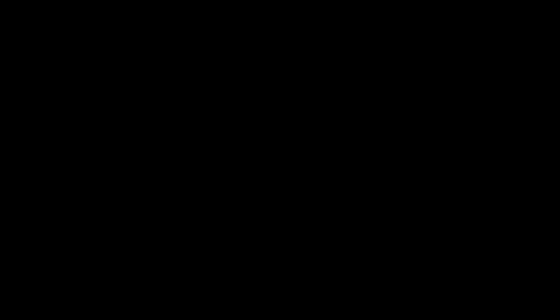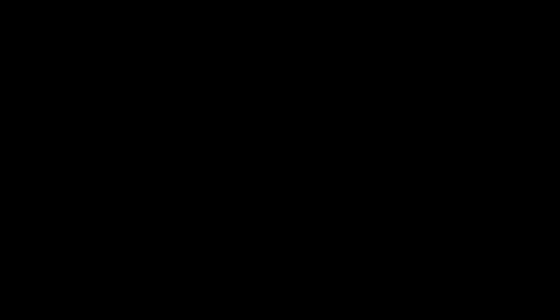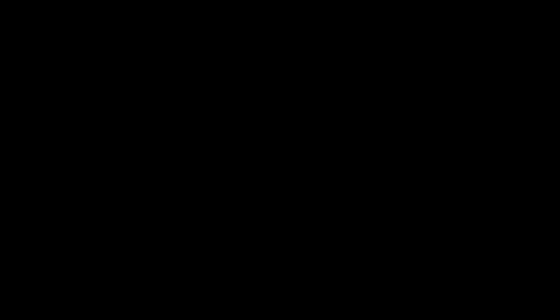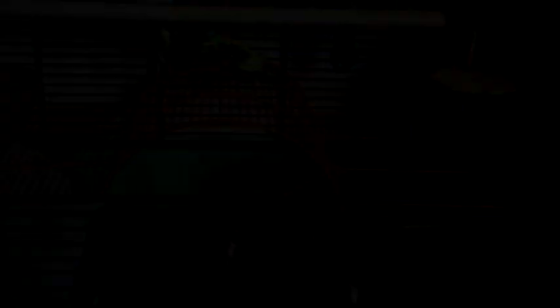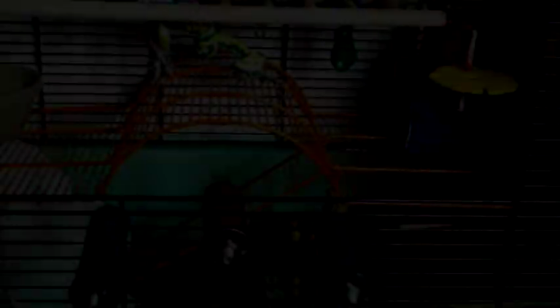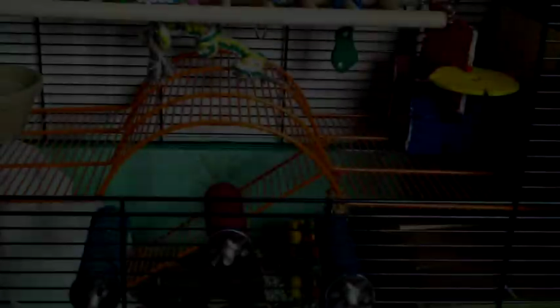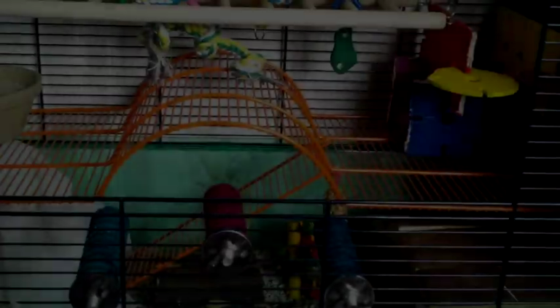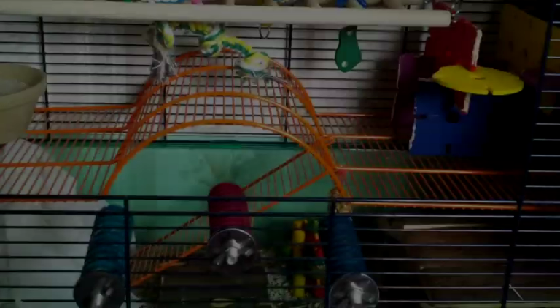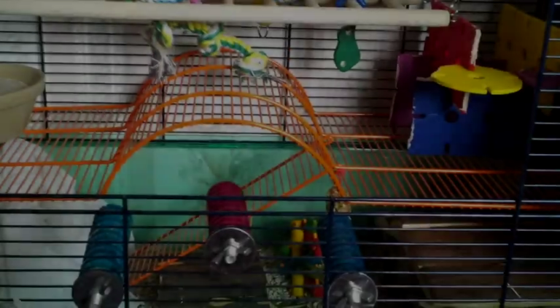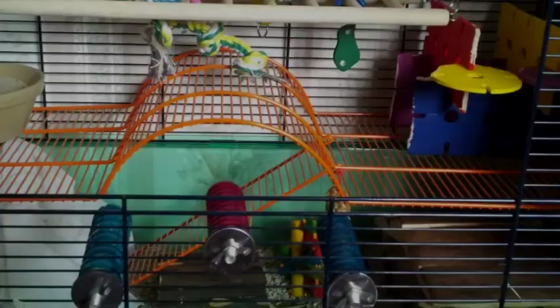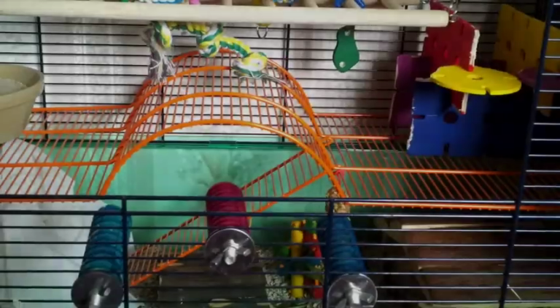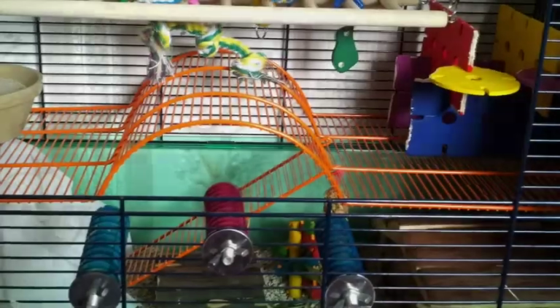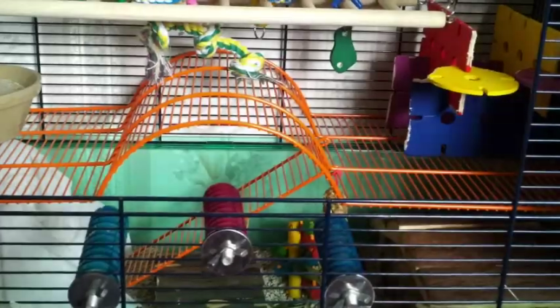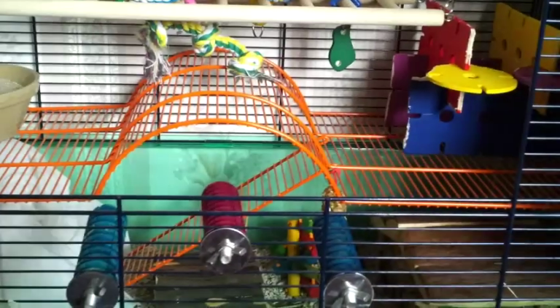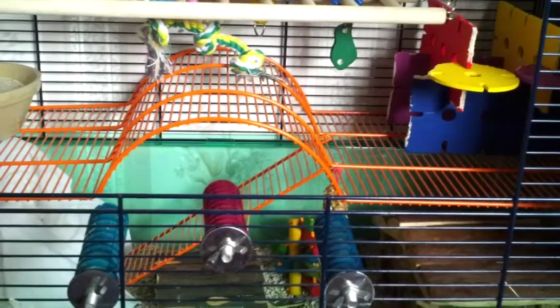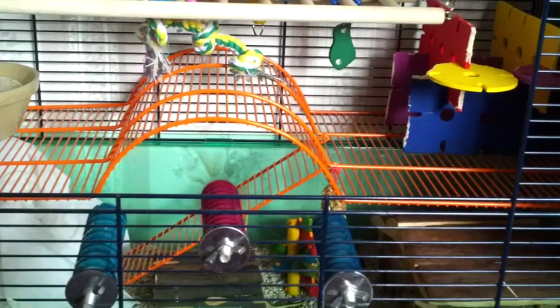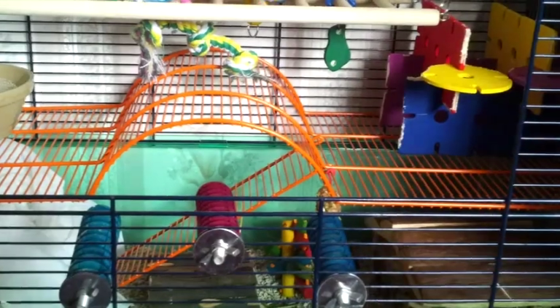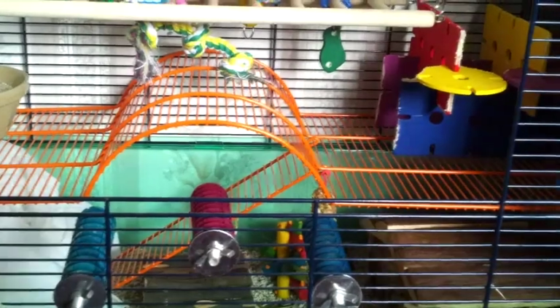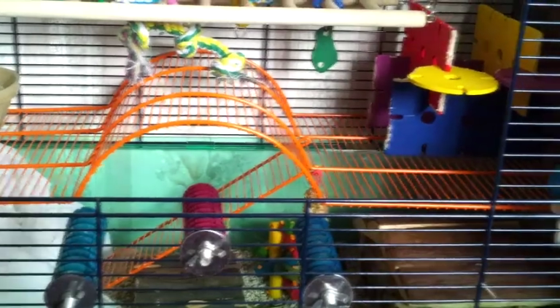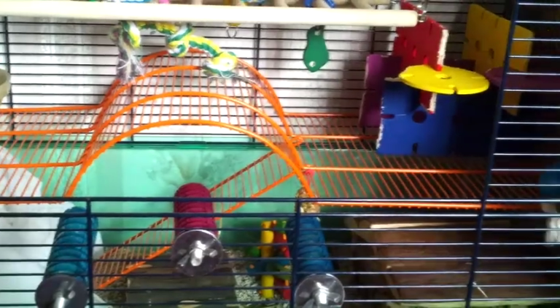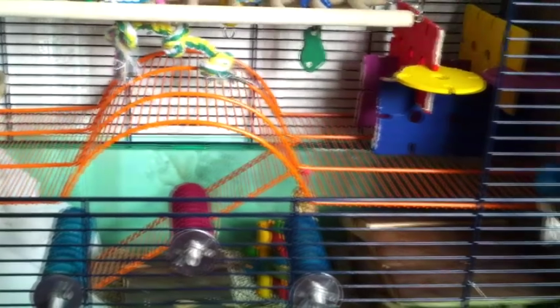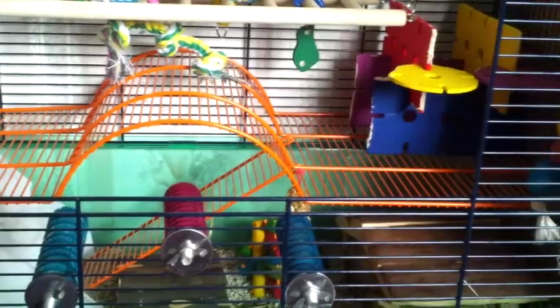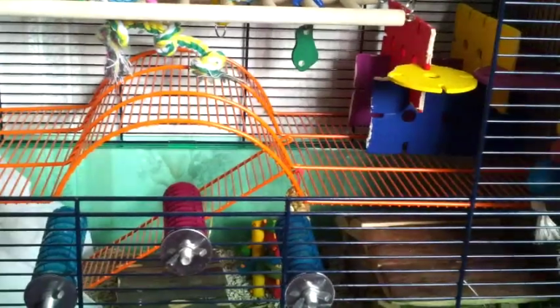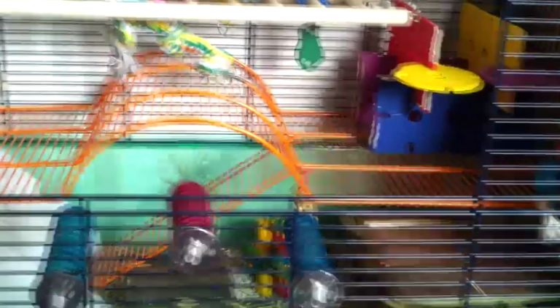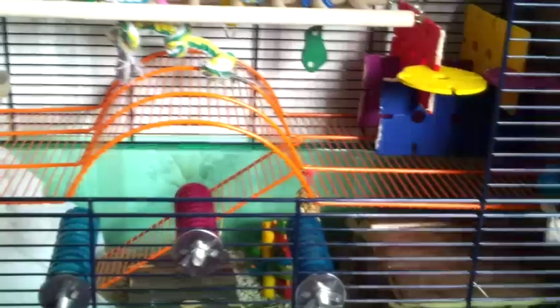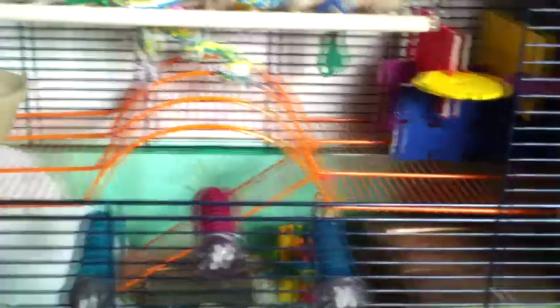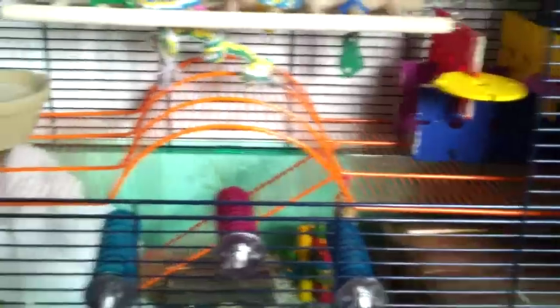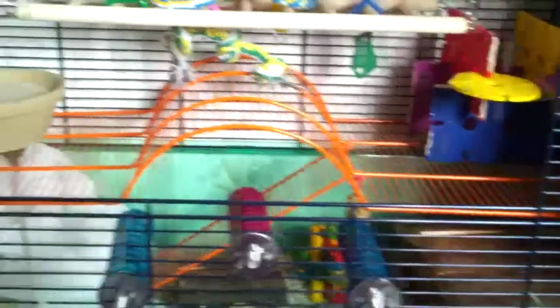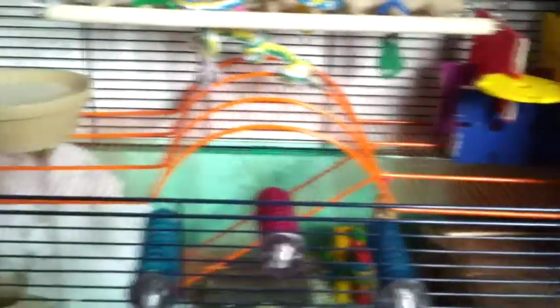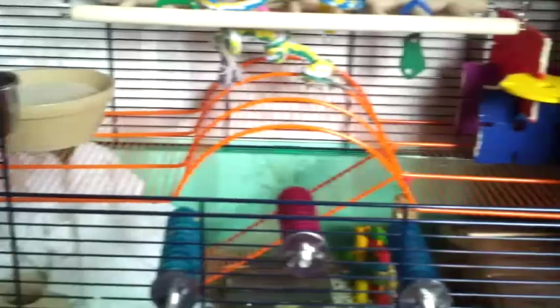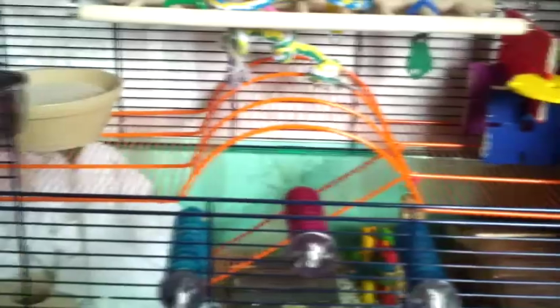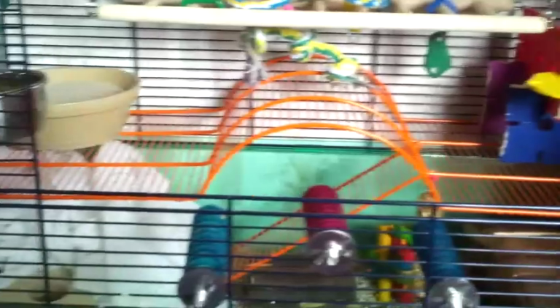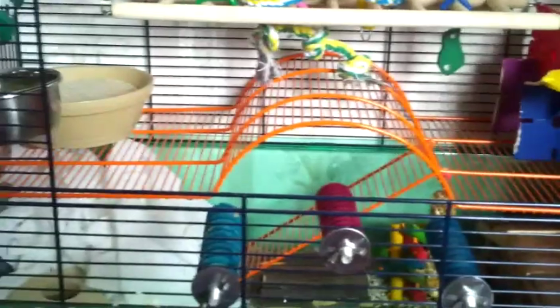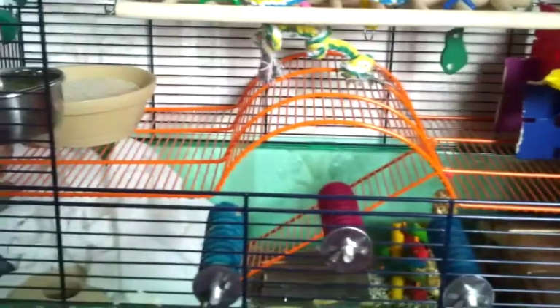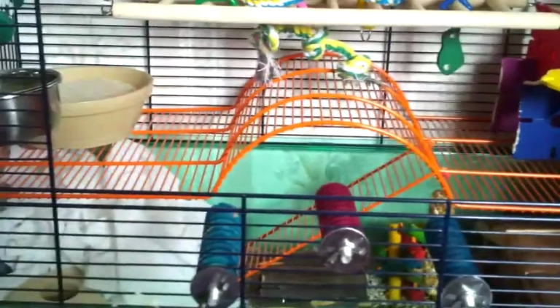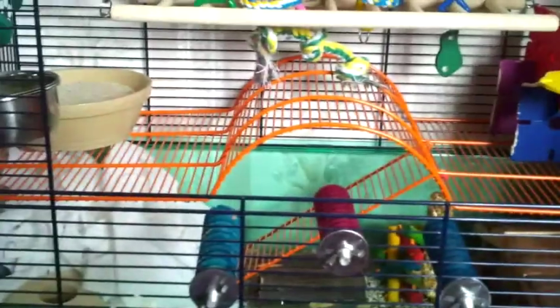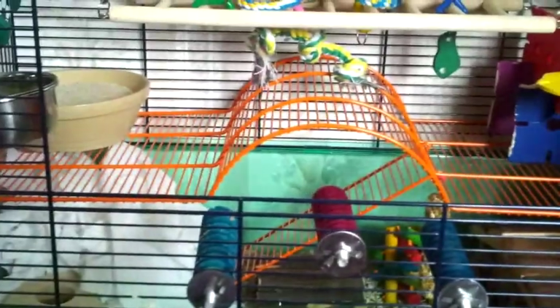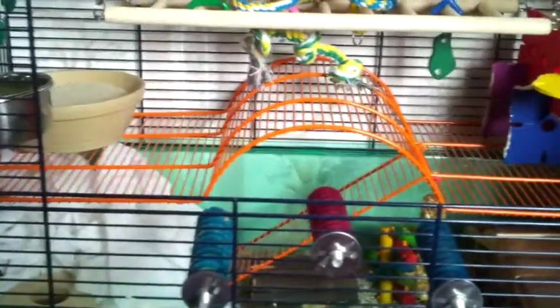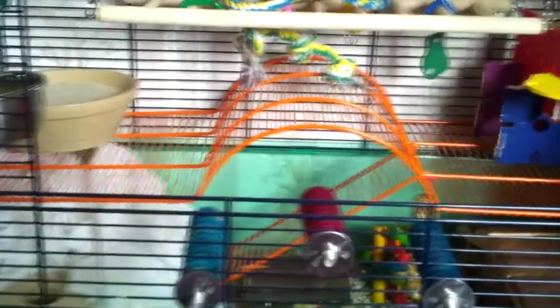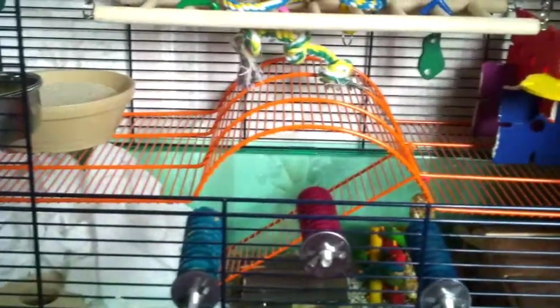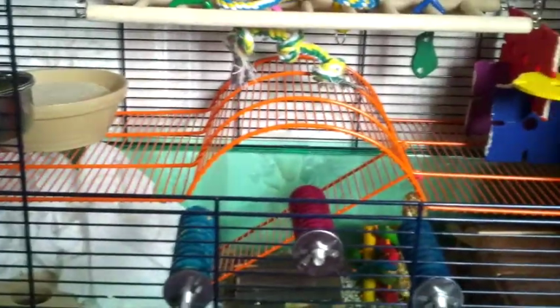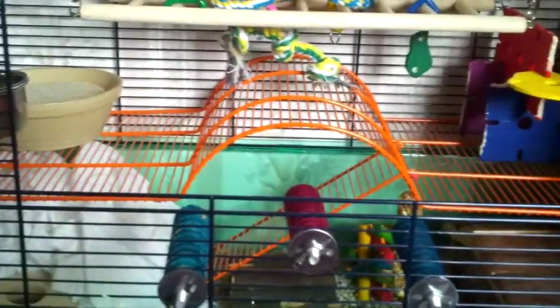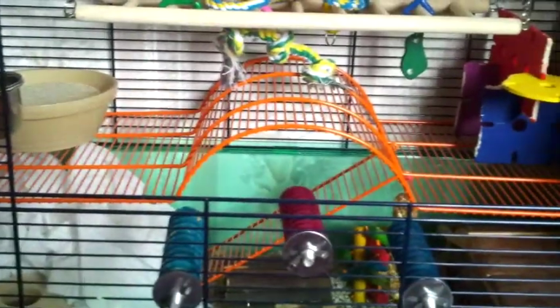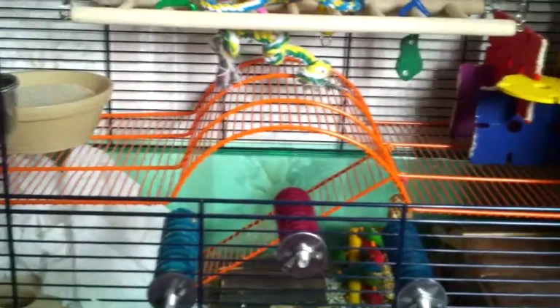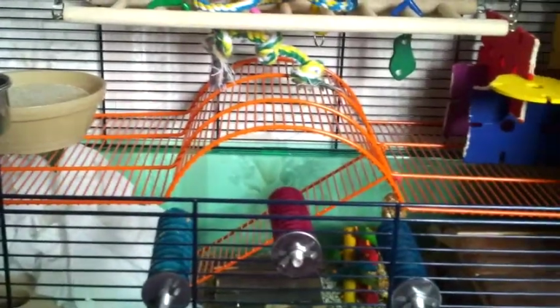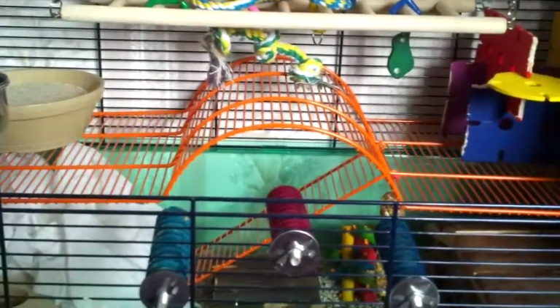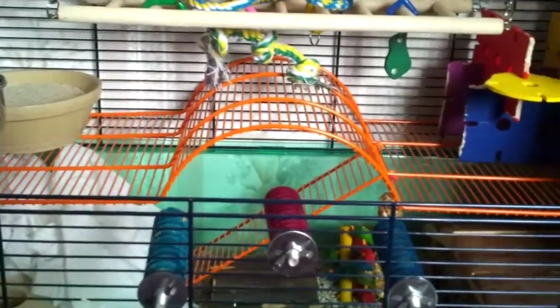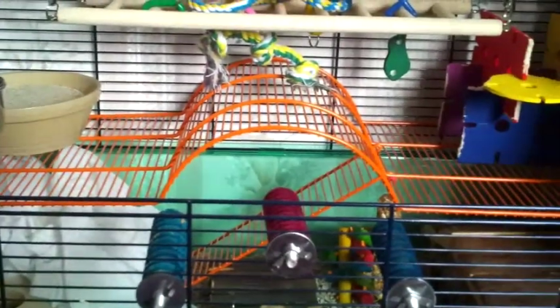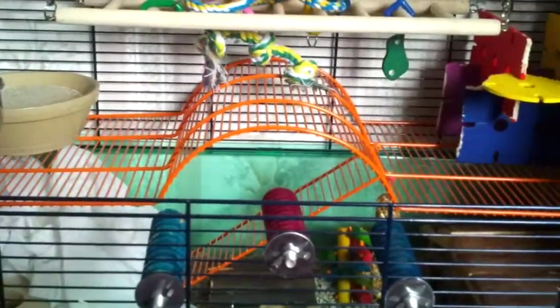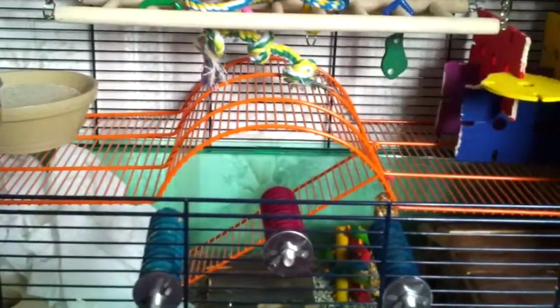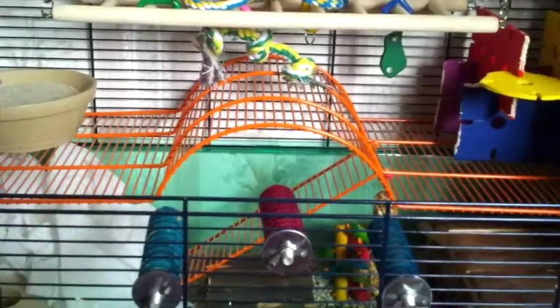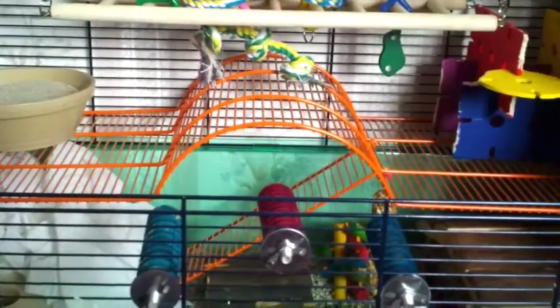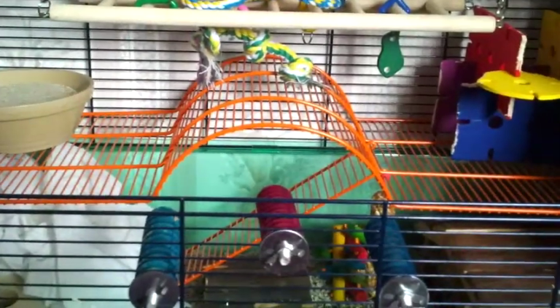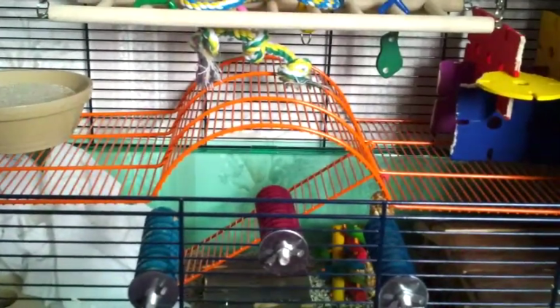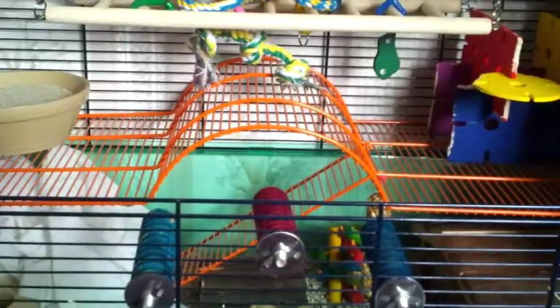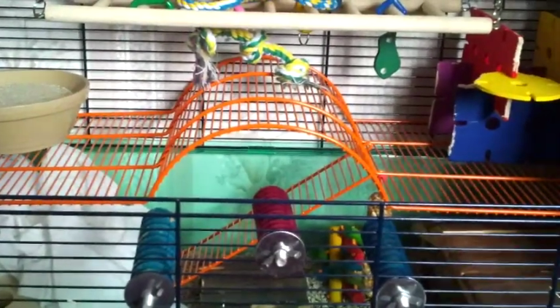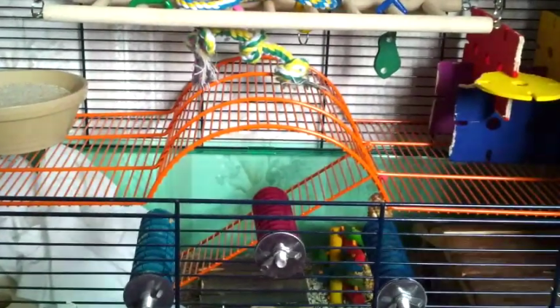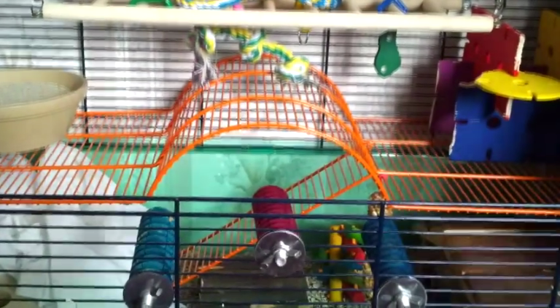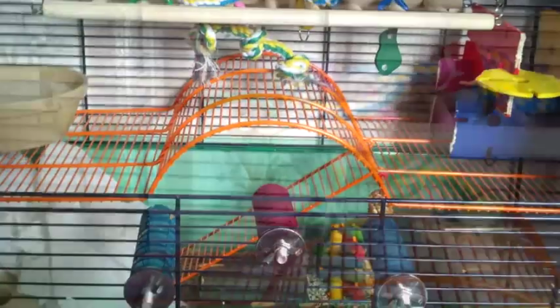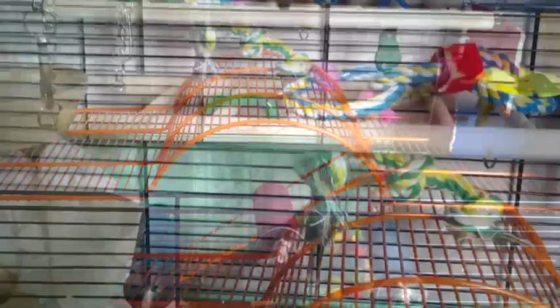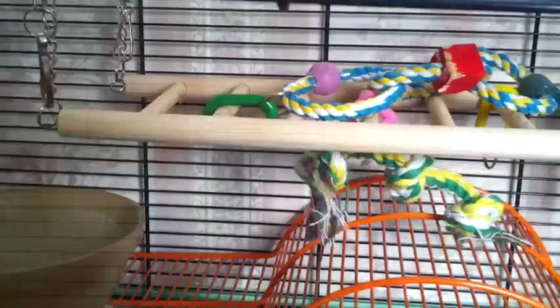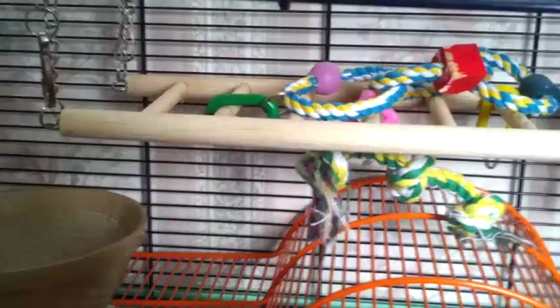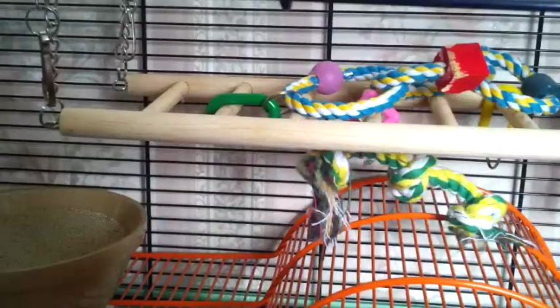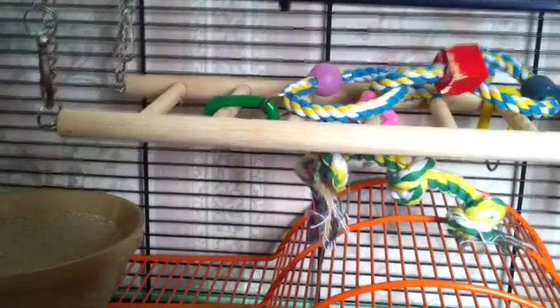Hey everyone, so today I'm going to be doing a tour of Bobble and Squeak's Gerbilarium, so let's go ahead and get started.